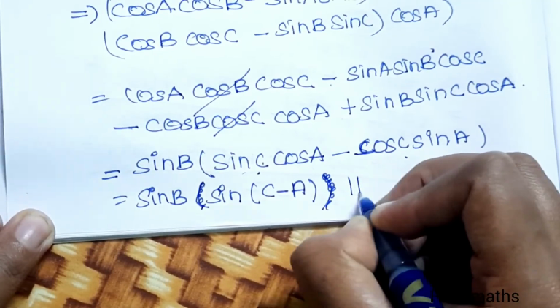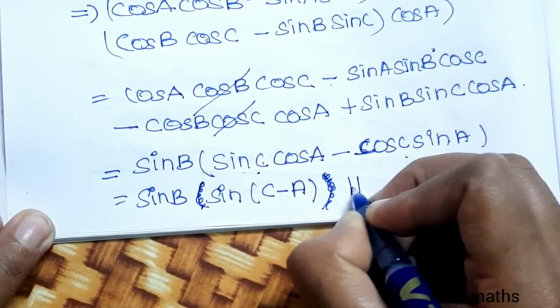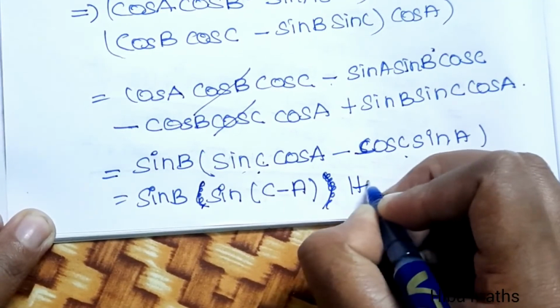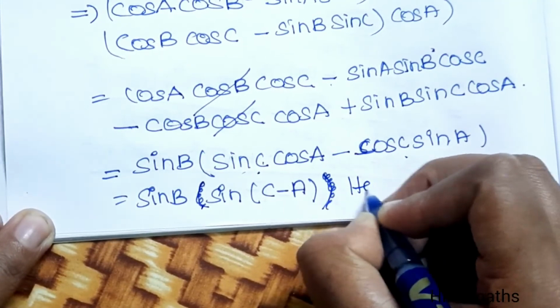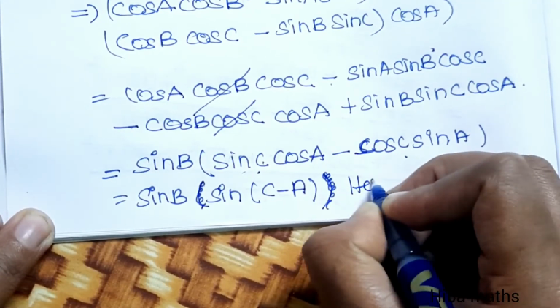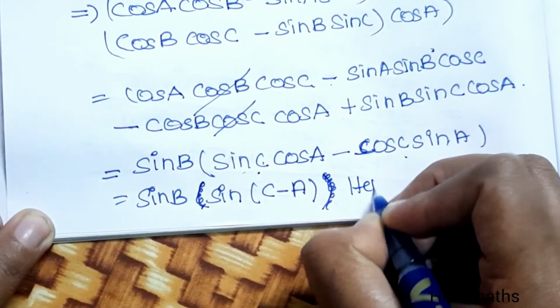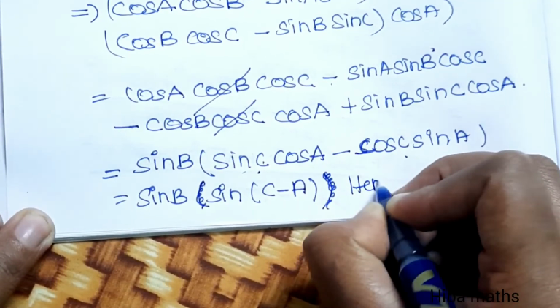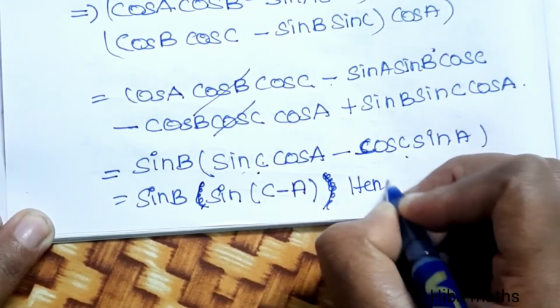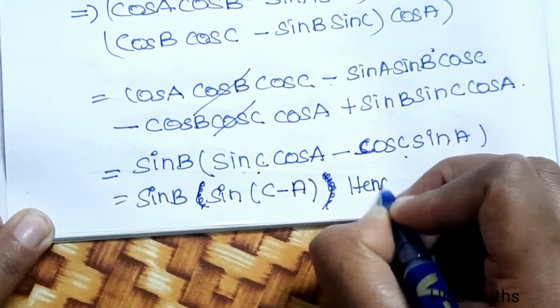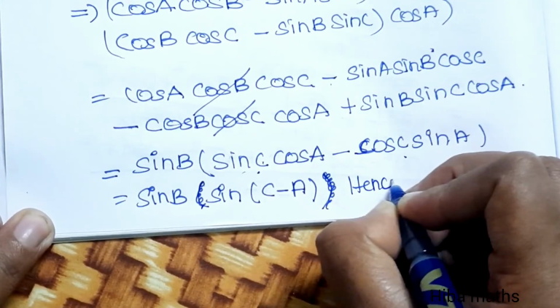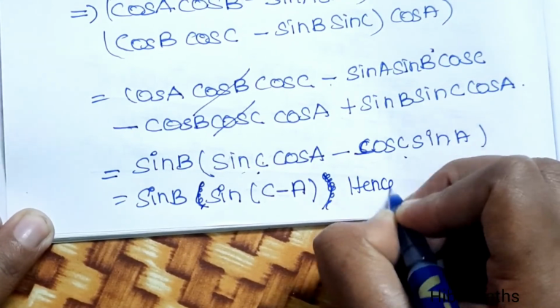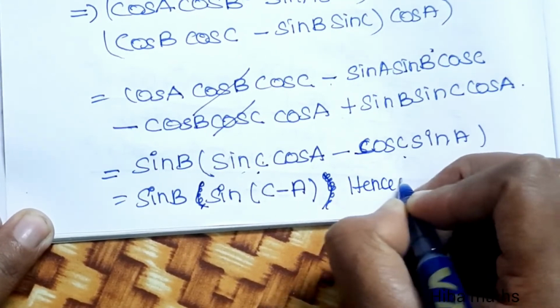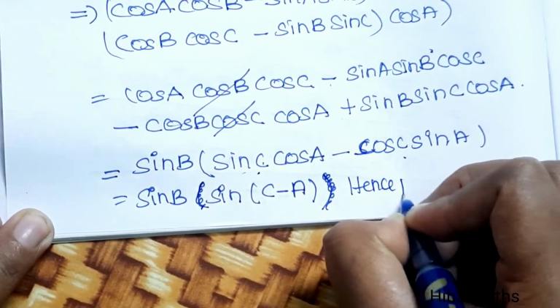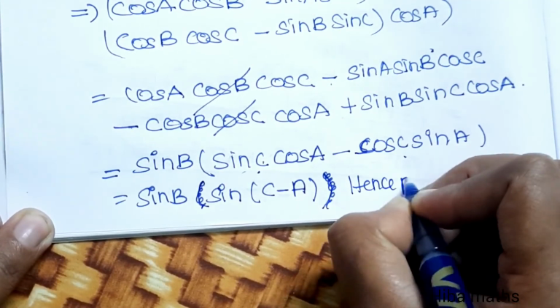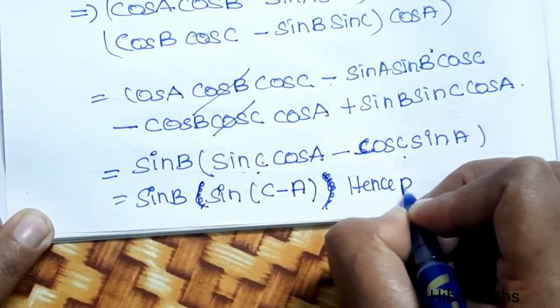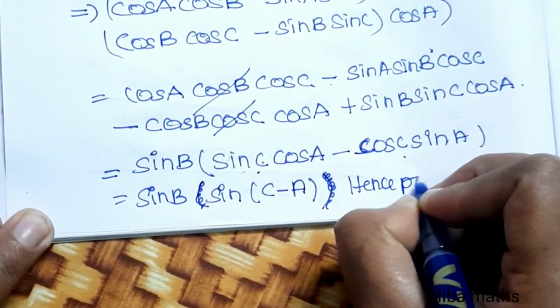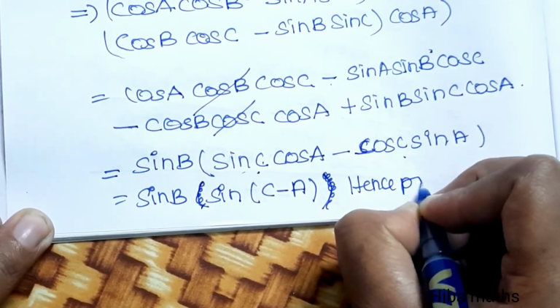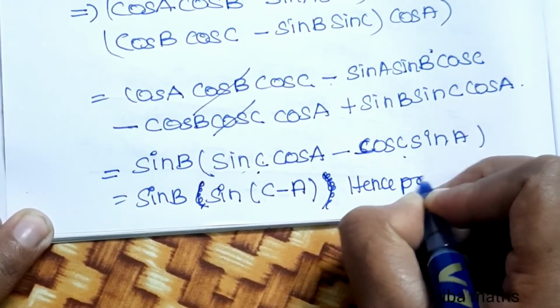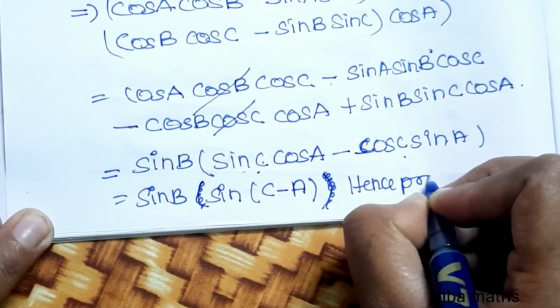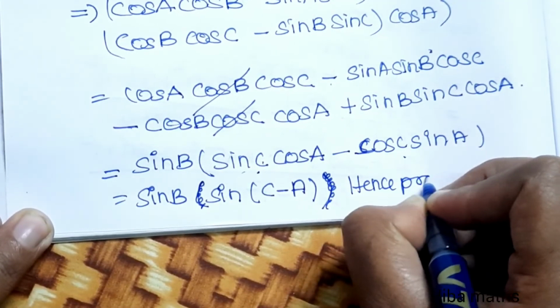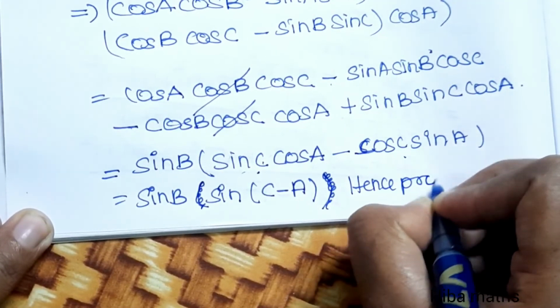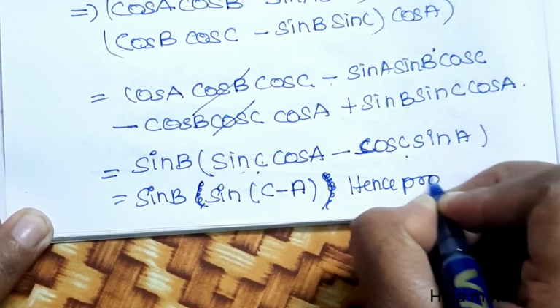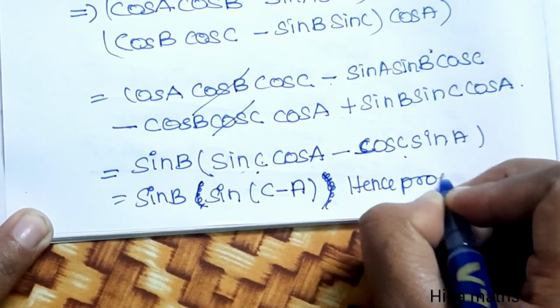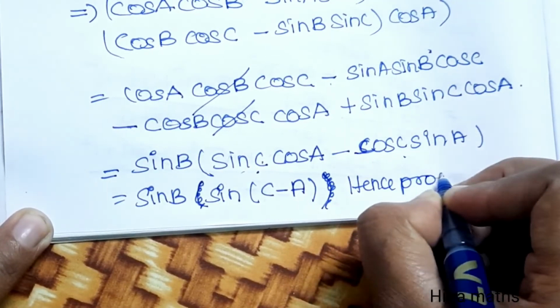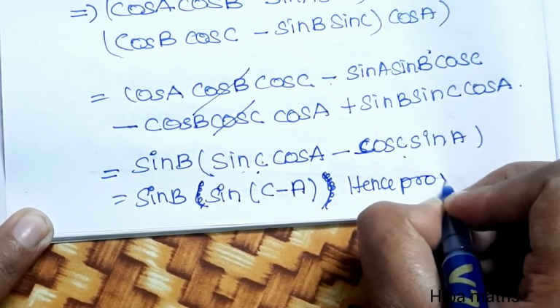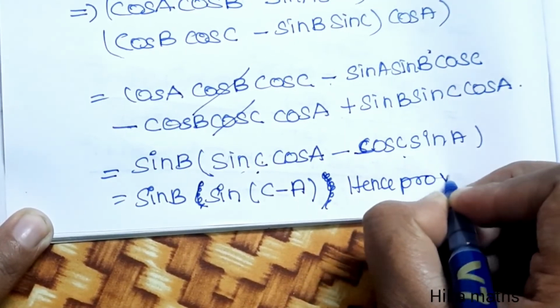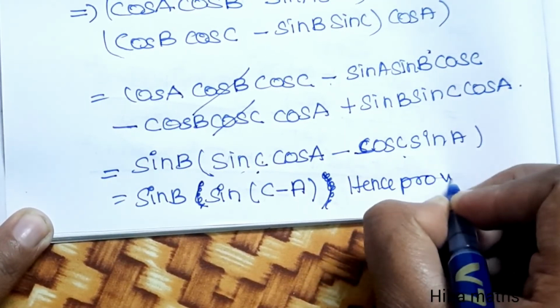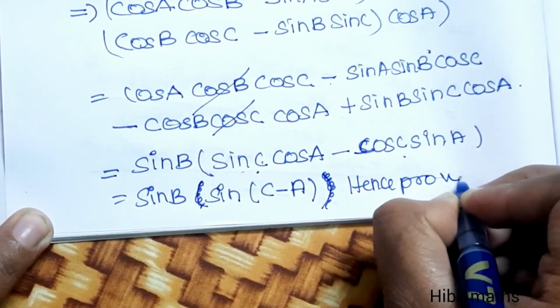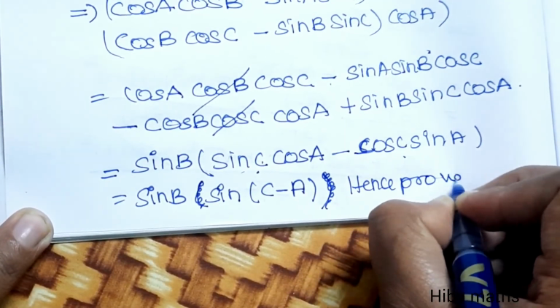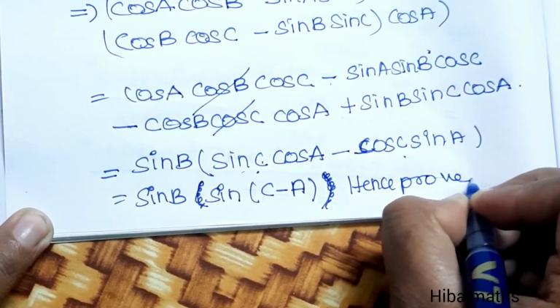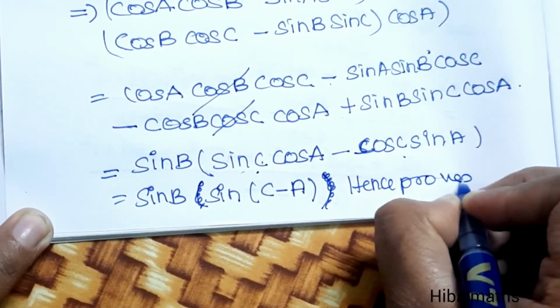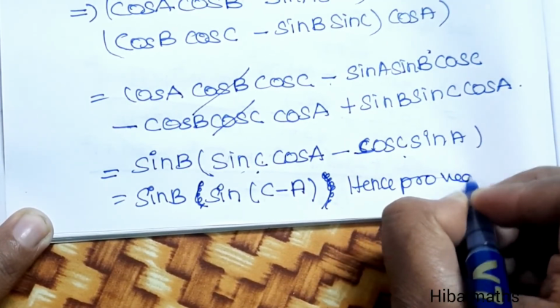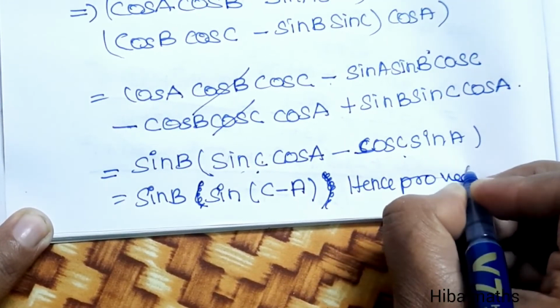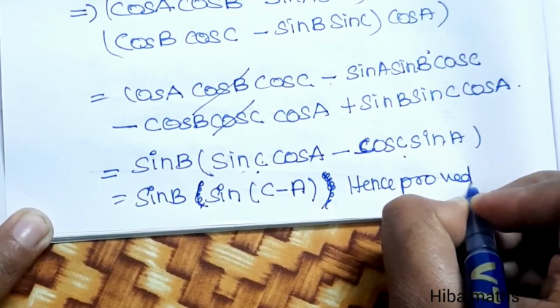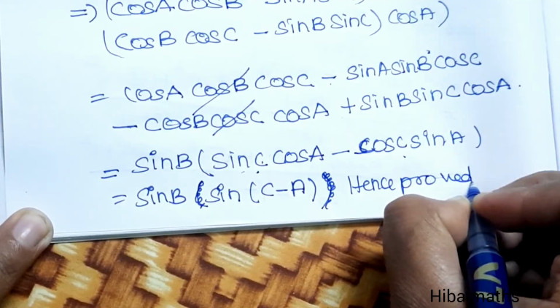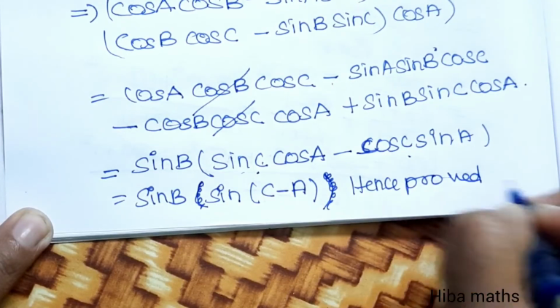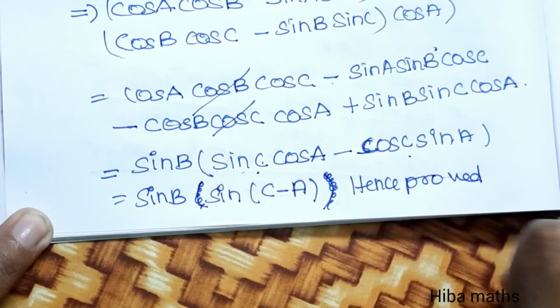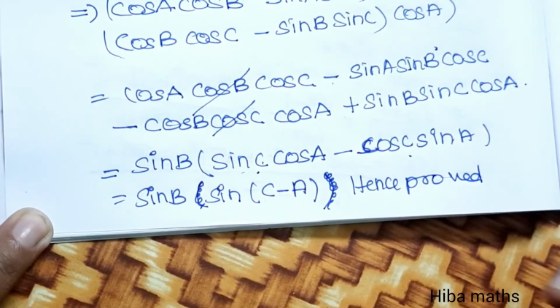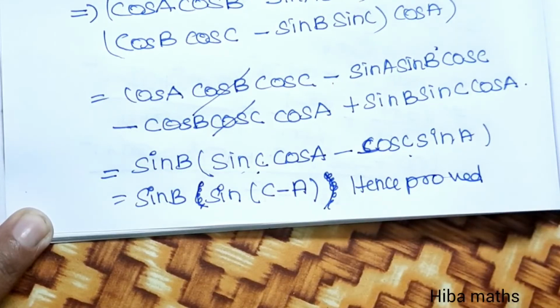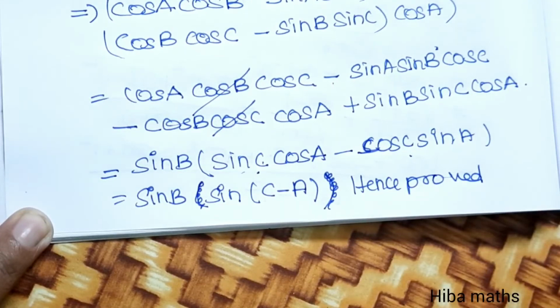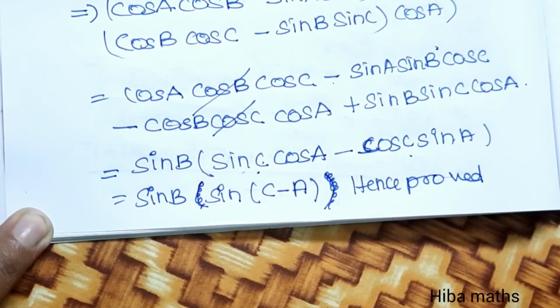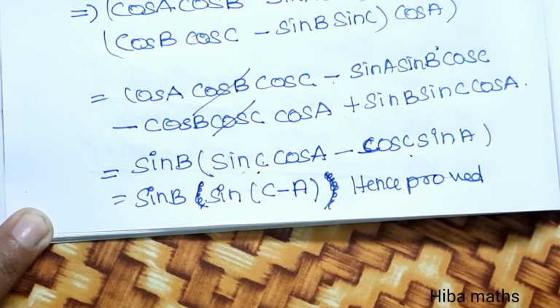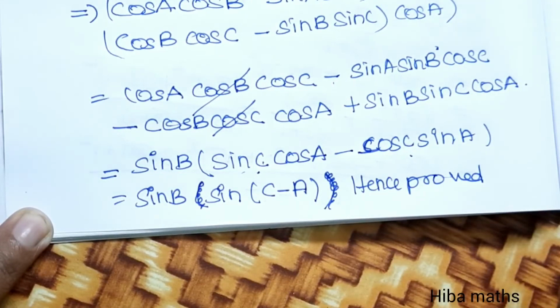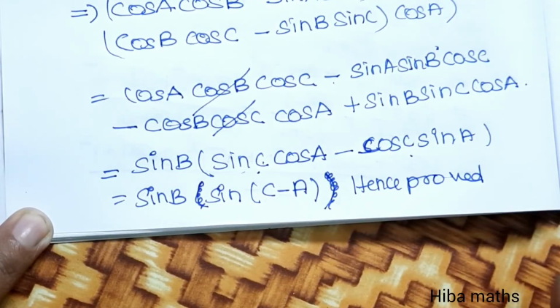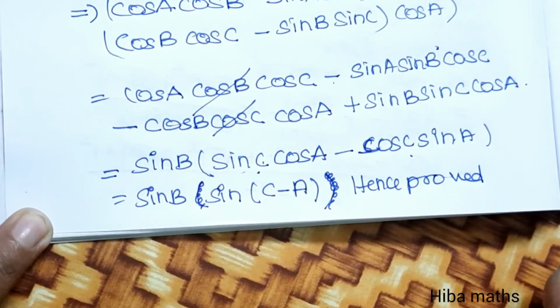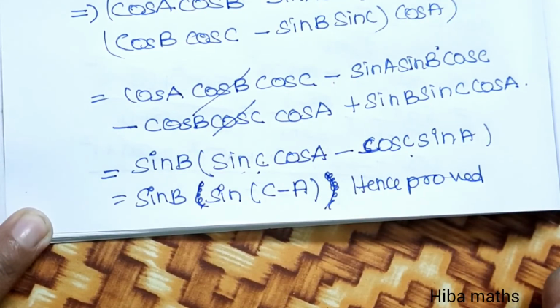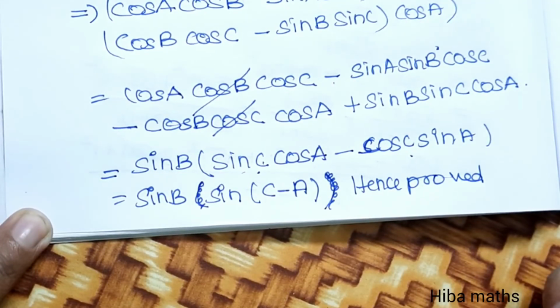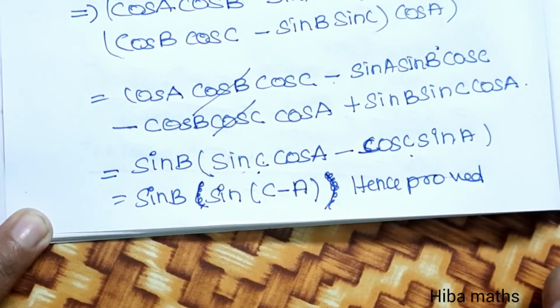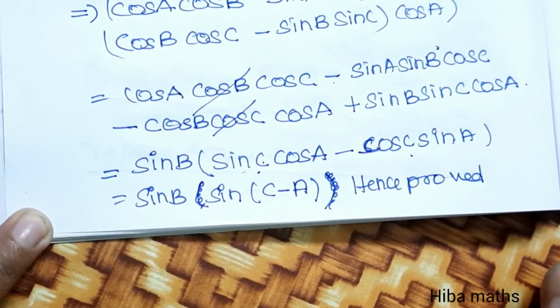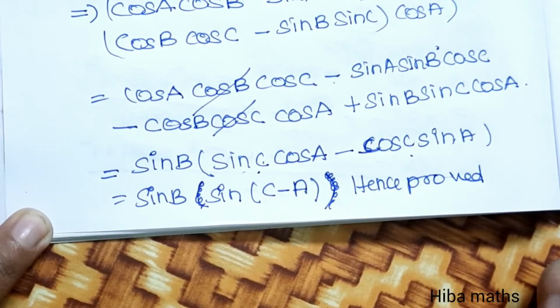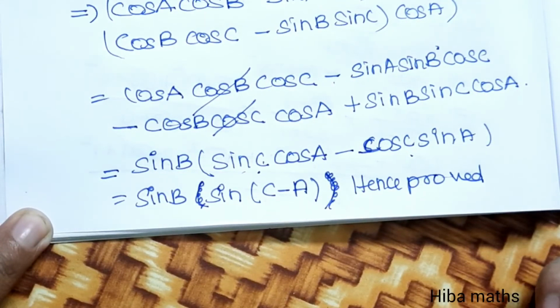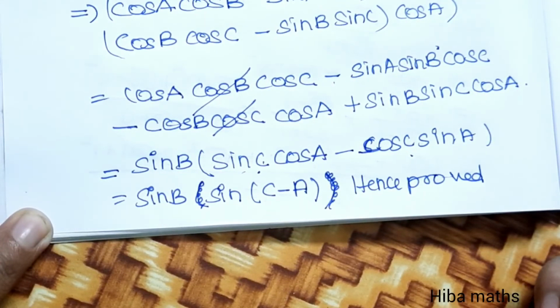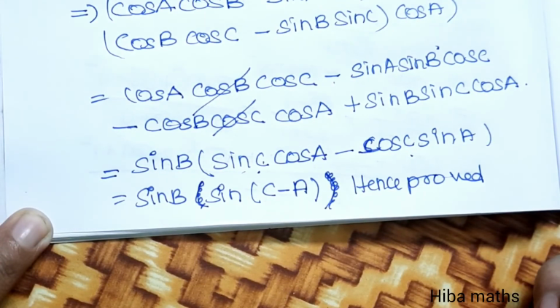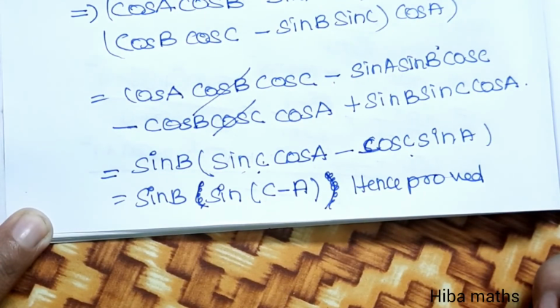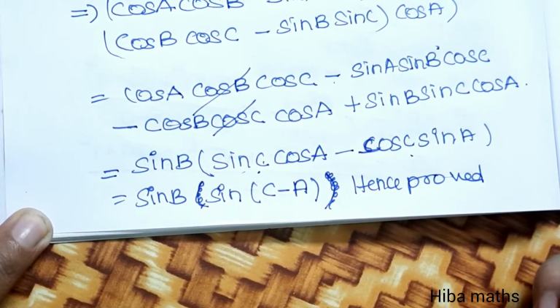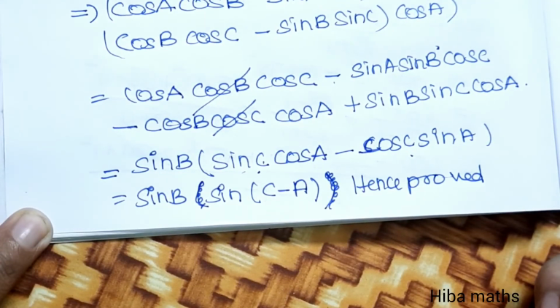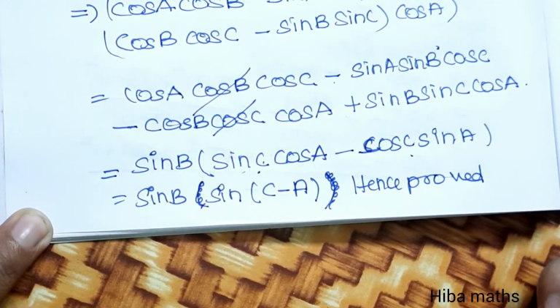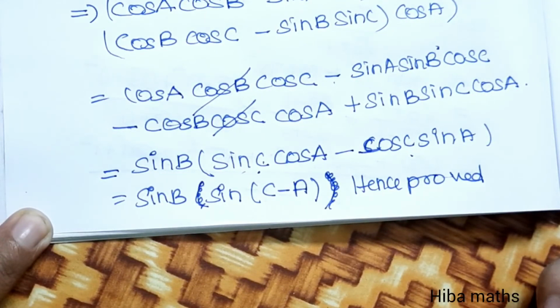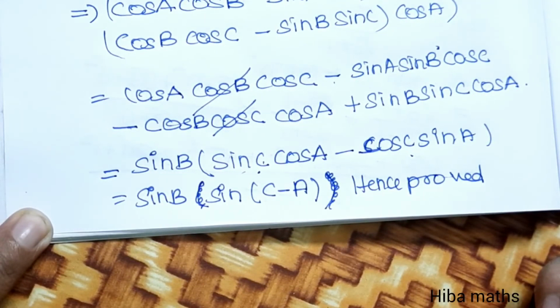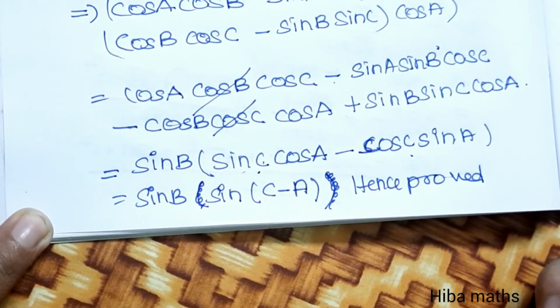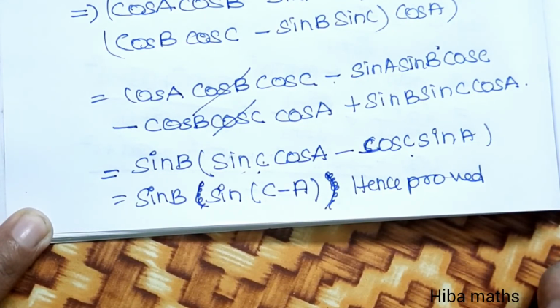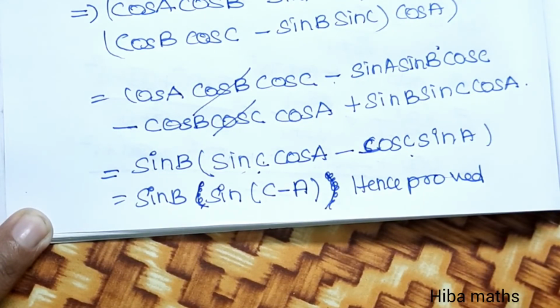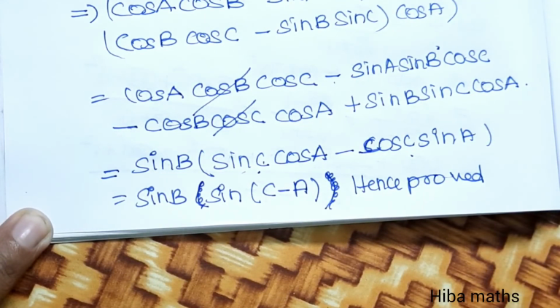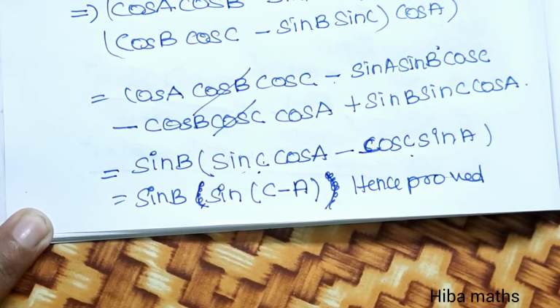Hence proved. If you understand it or have any doubts, comment in the description. Thank you so much for watching.